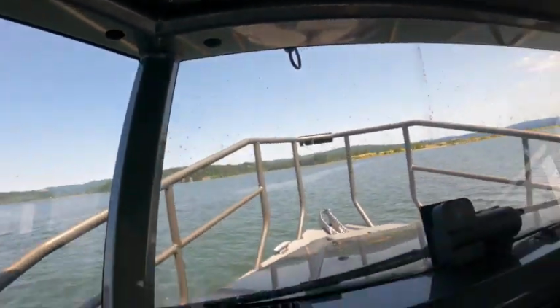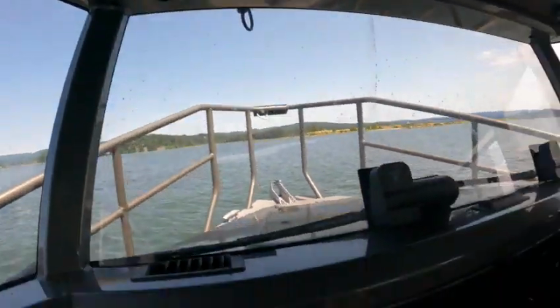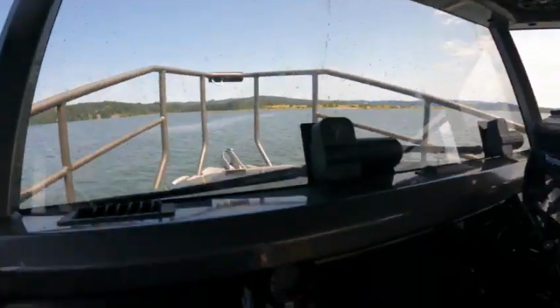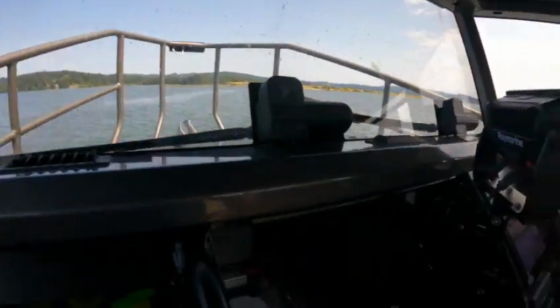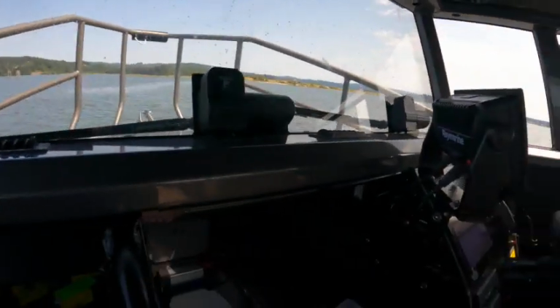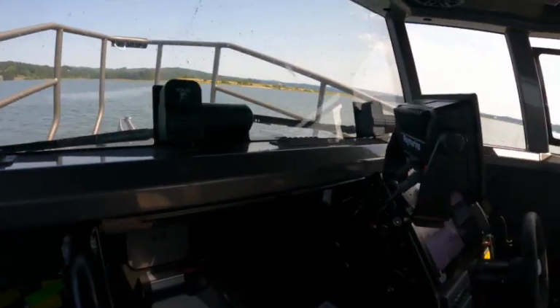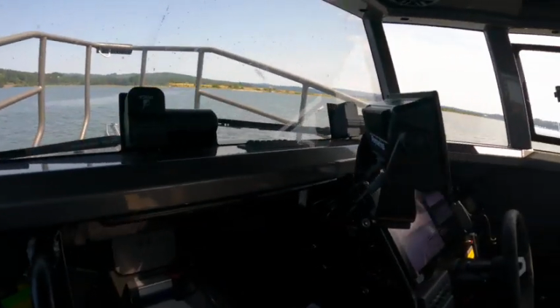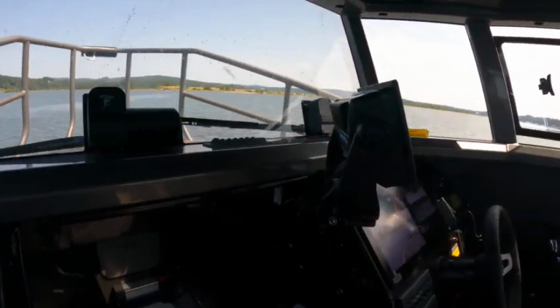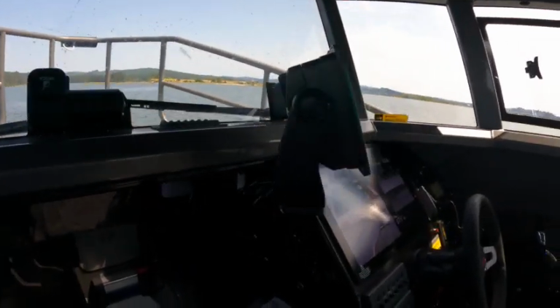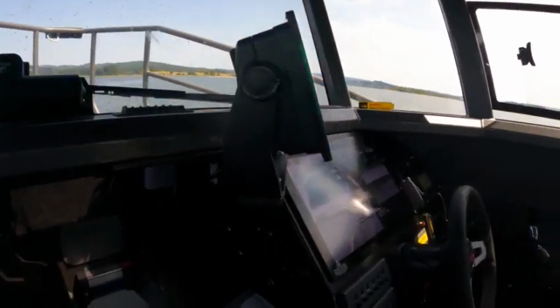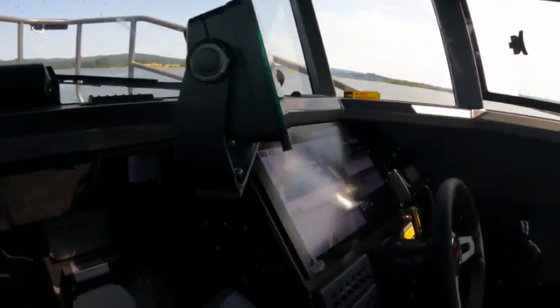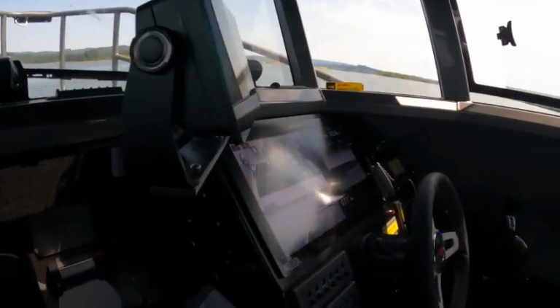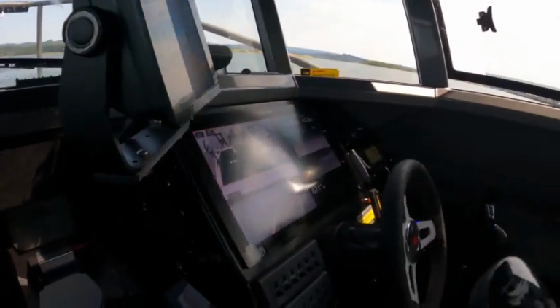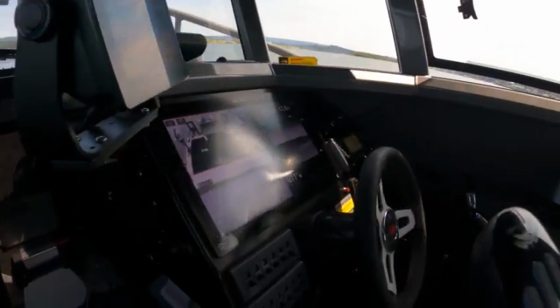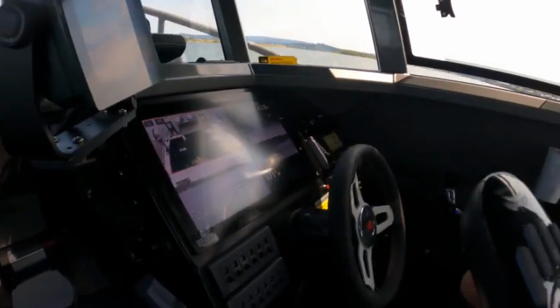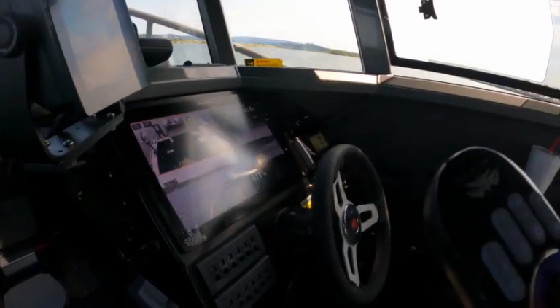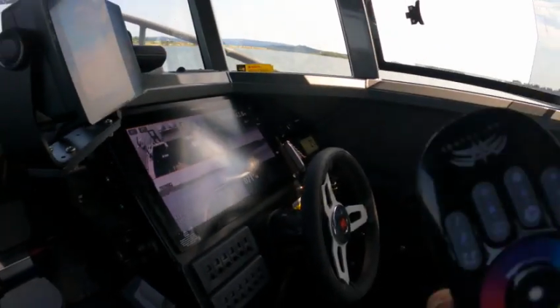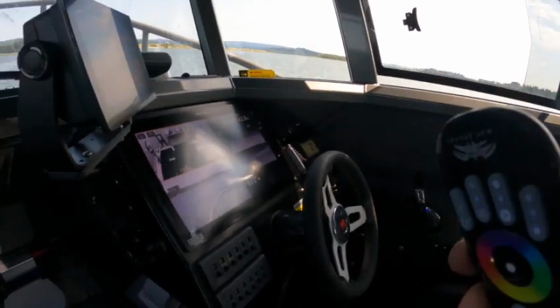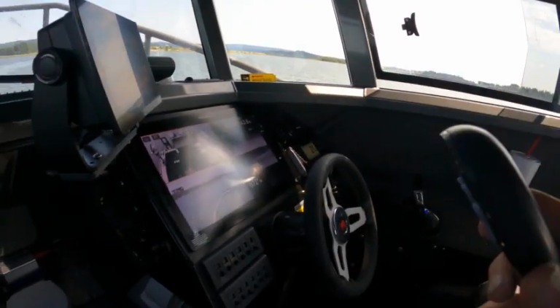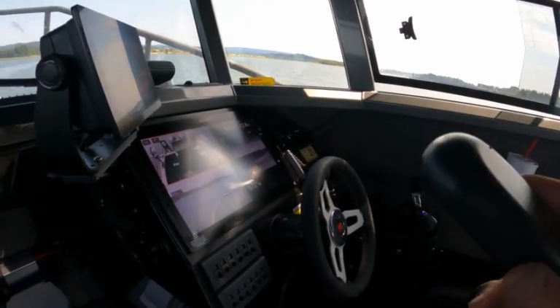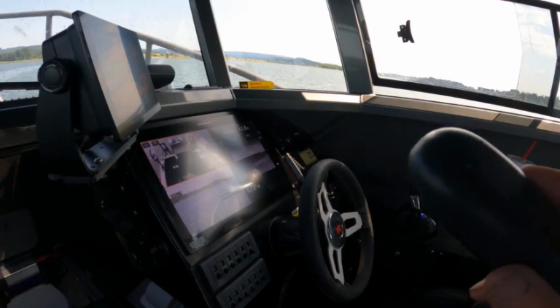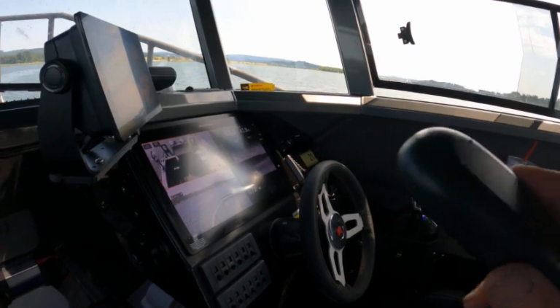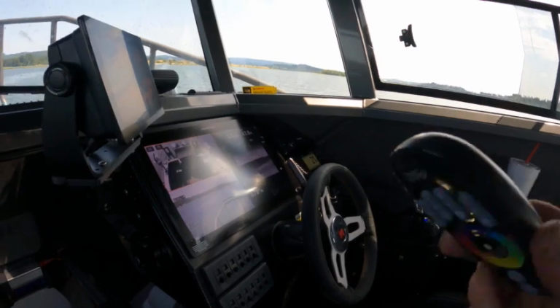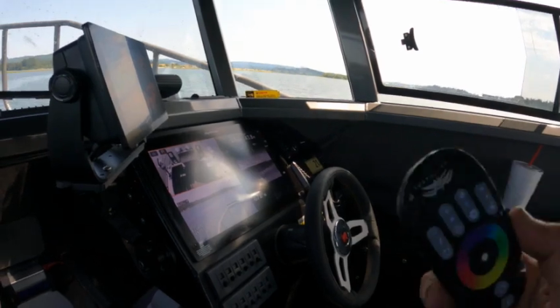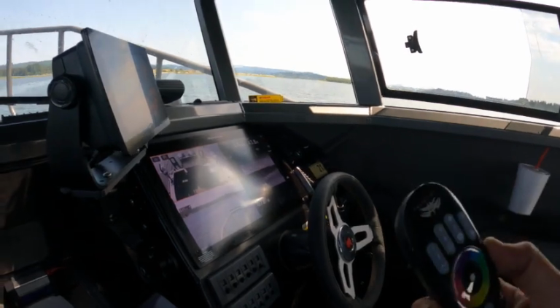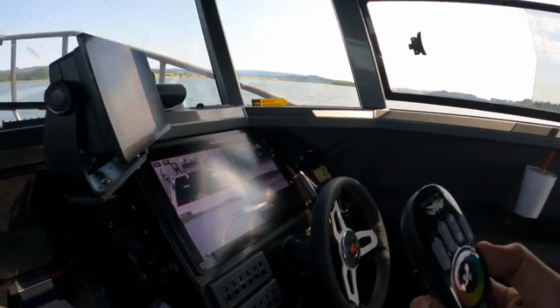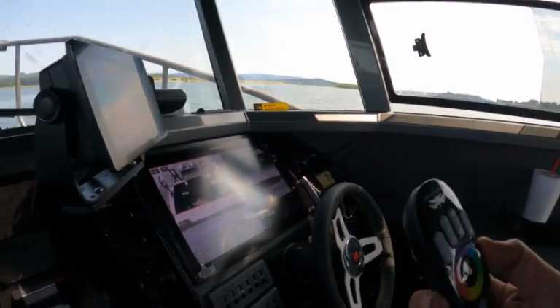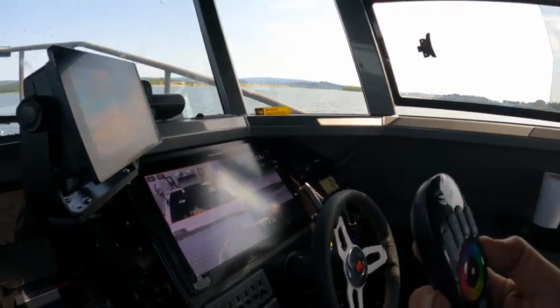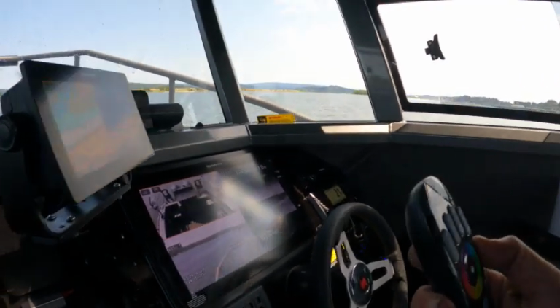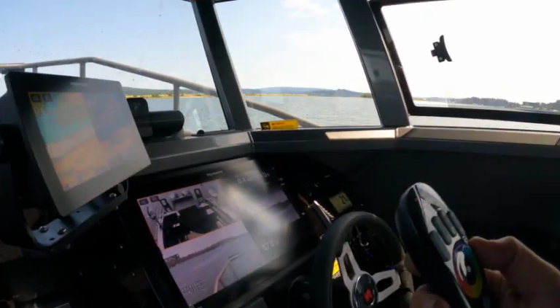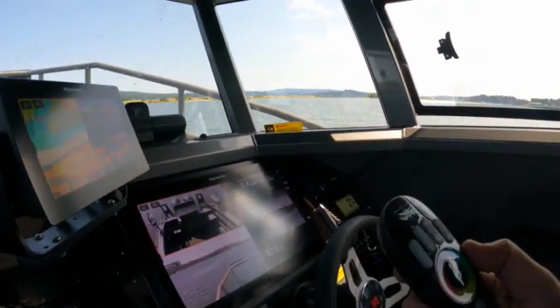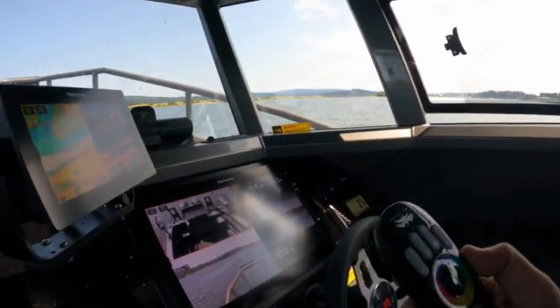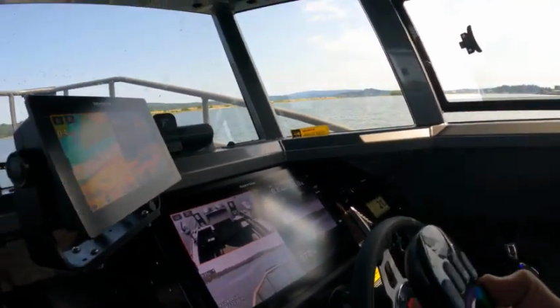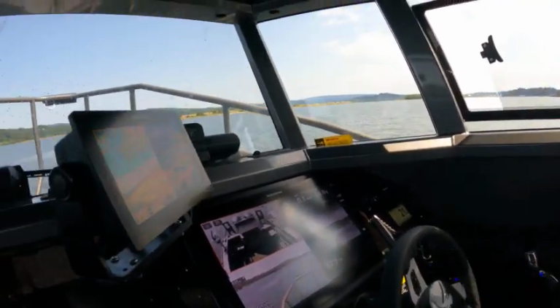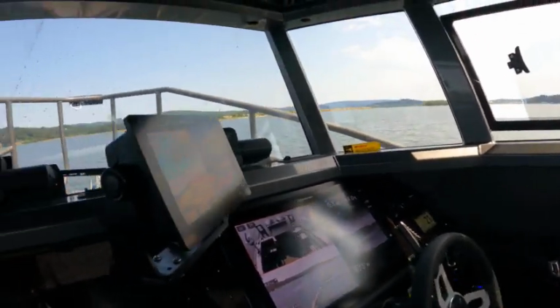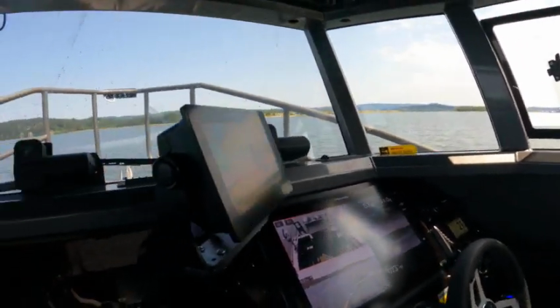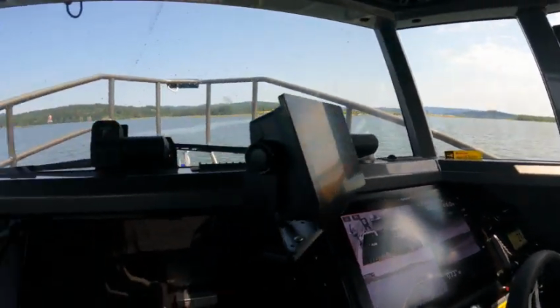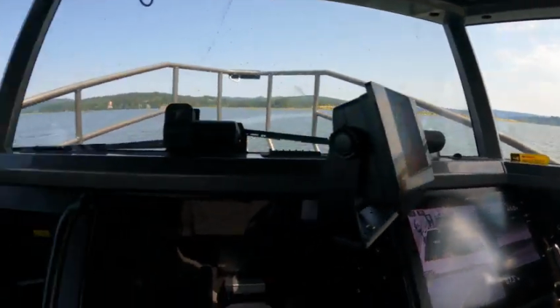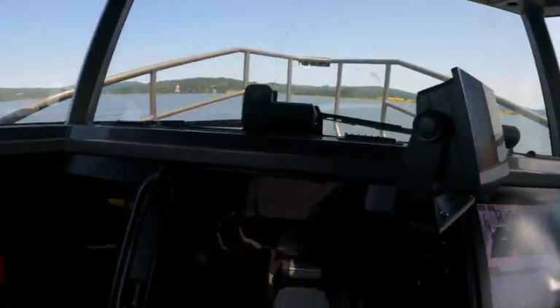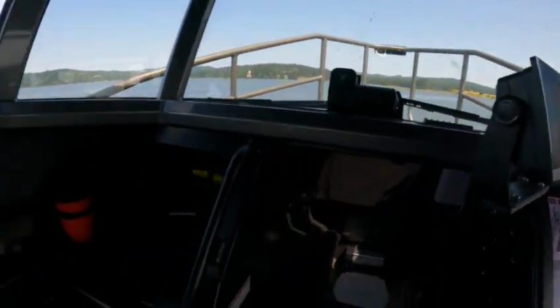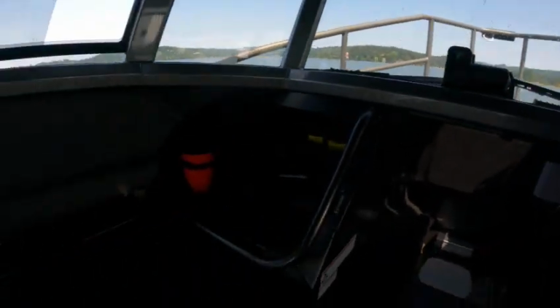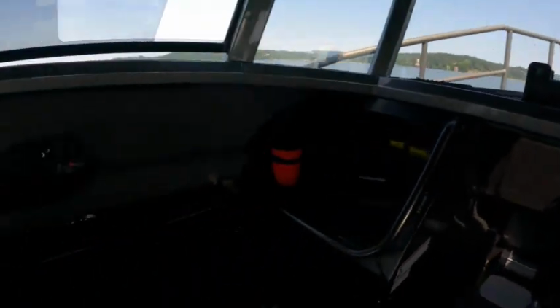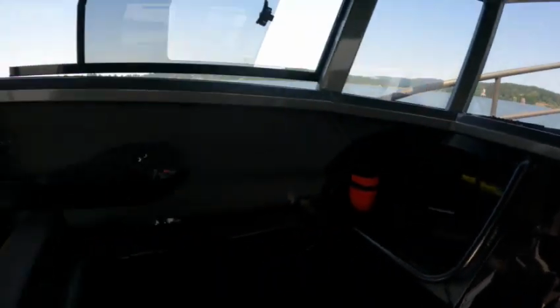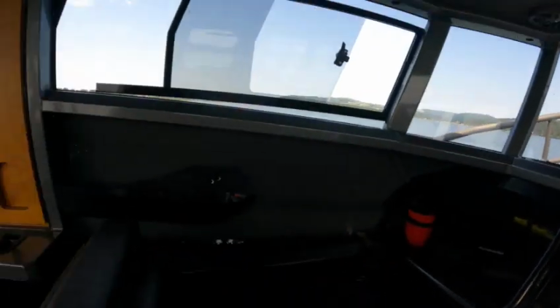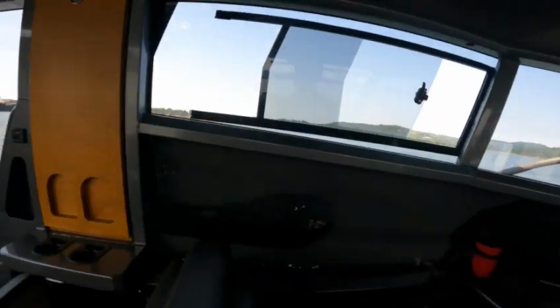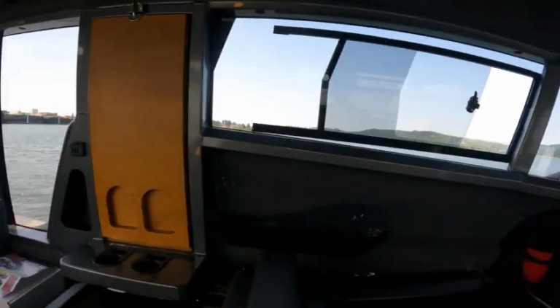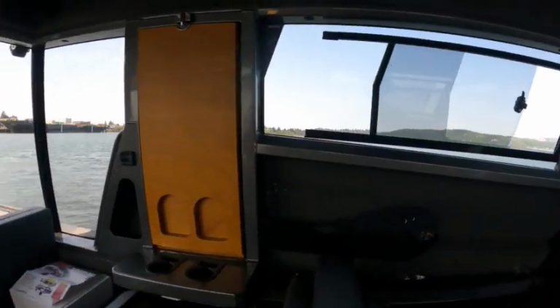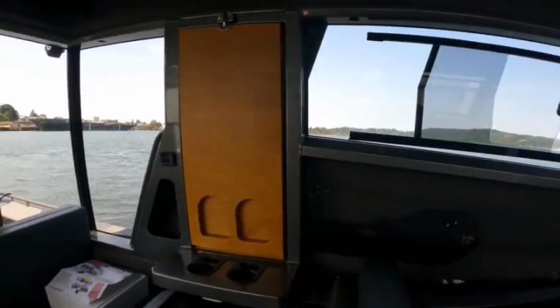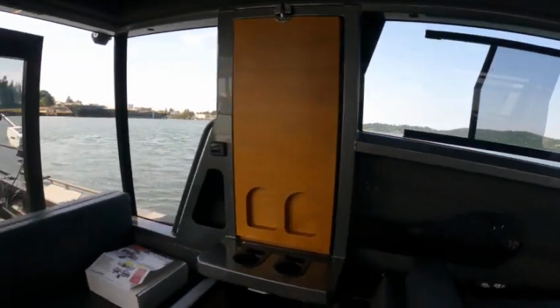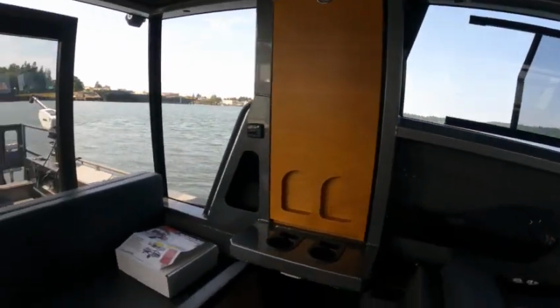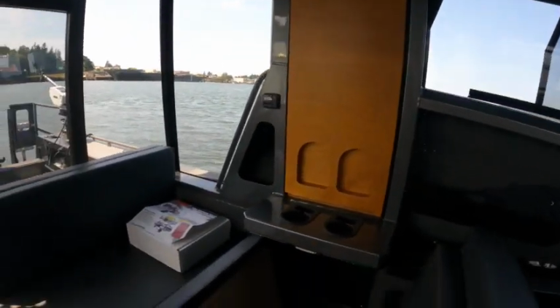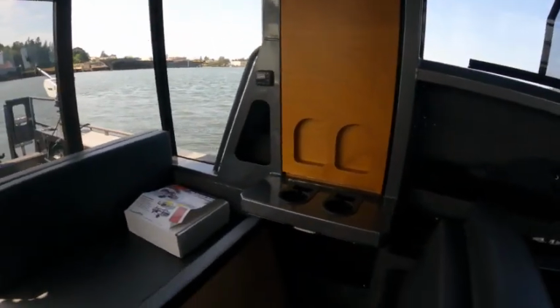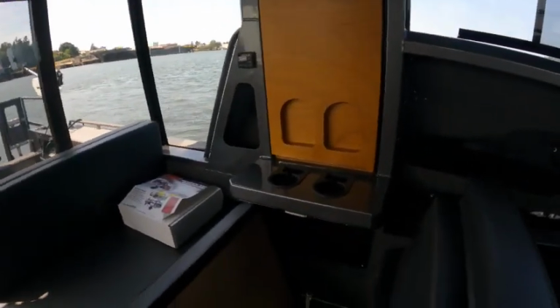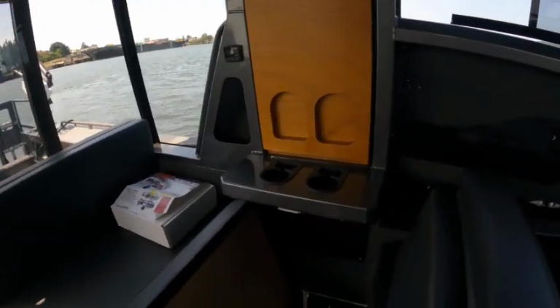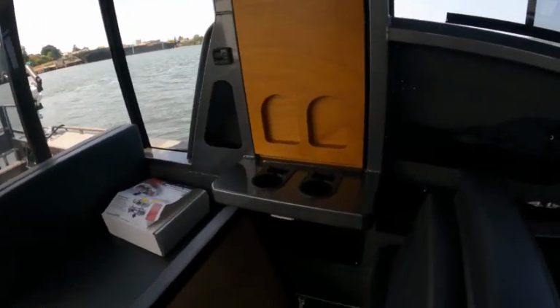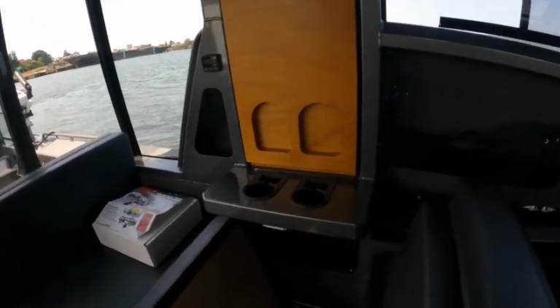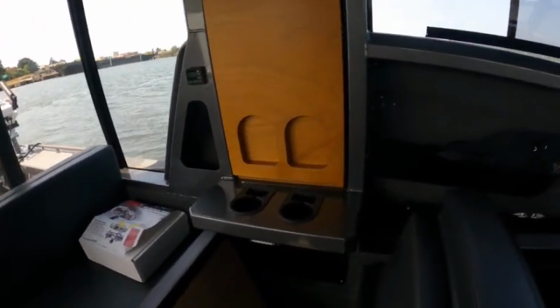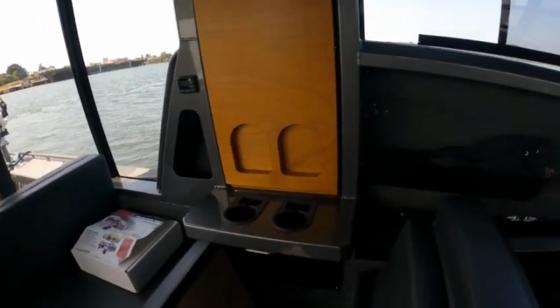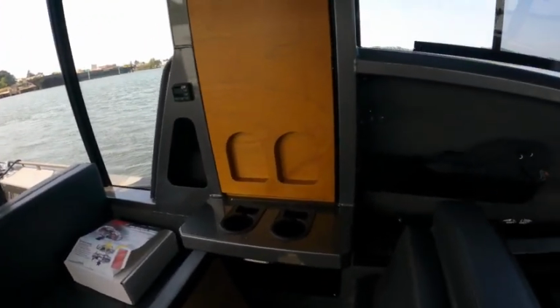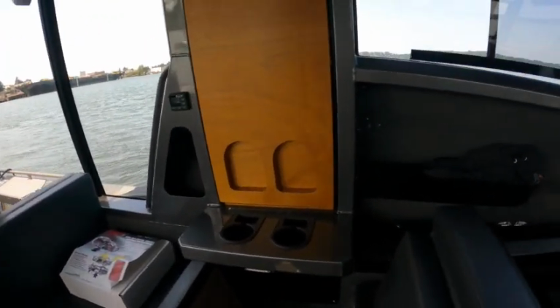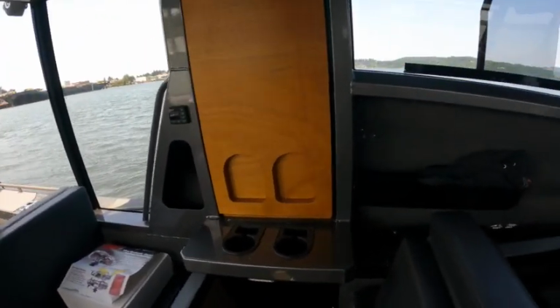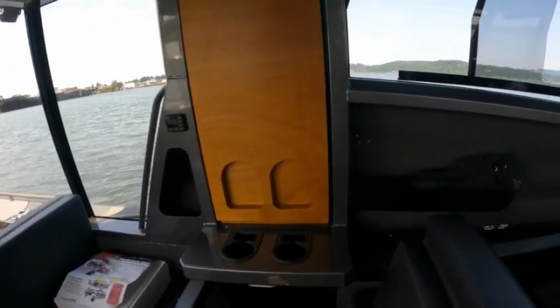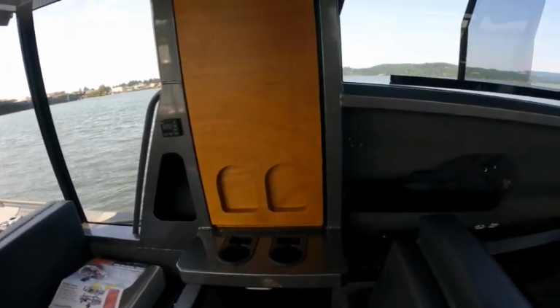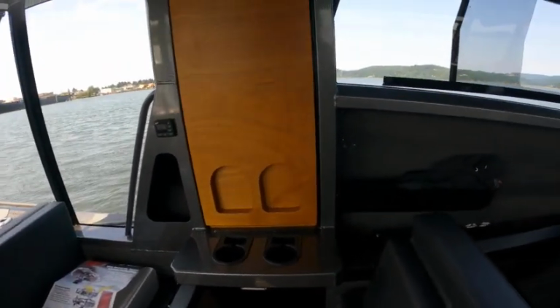I forgot which light that was — that should have kicked those on though. Here, let me stop this.